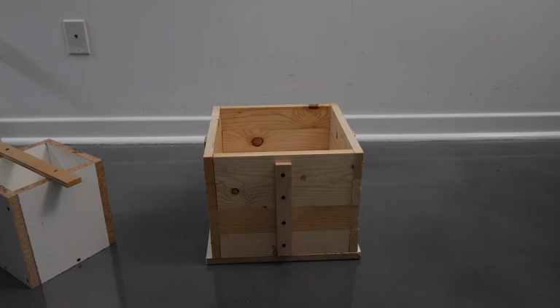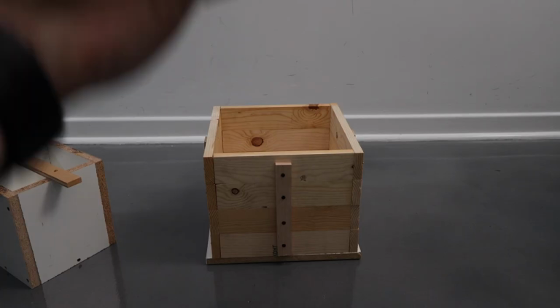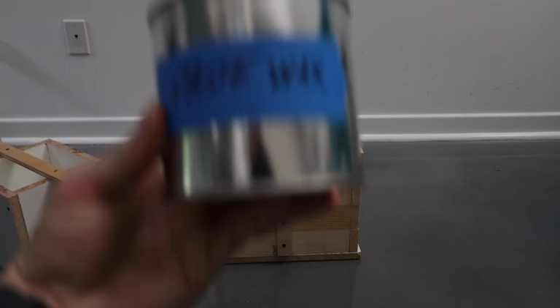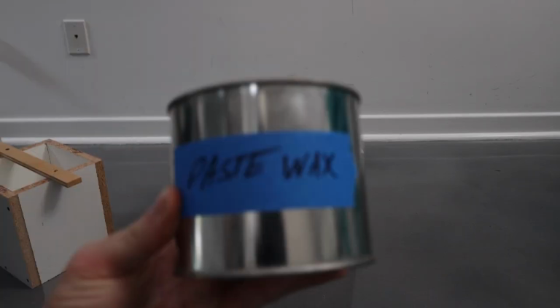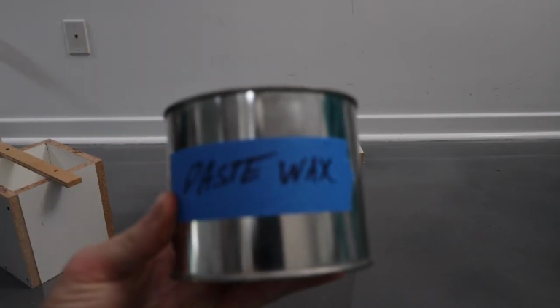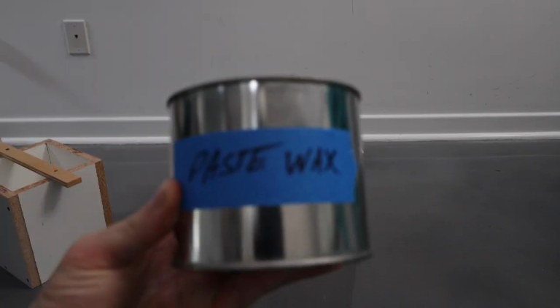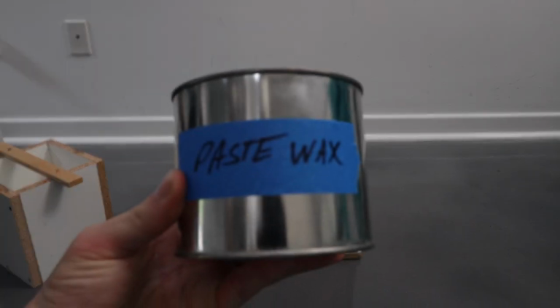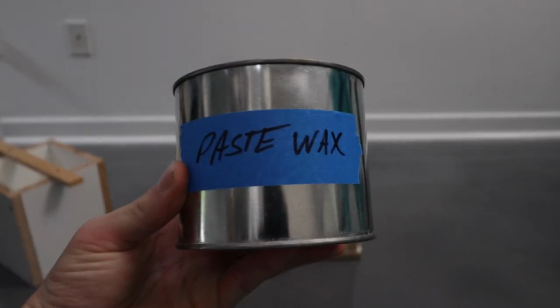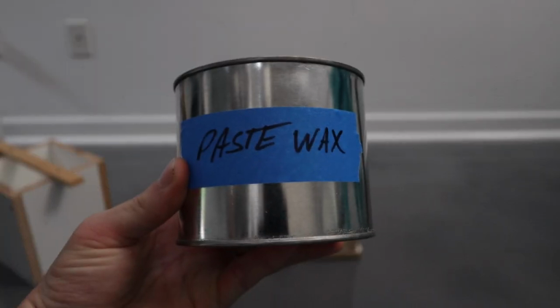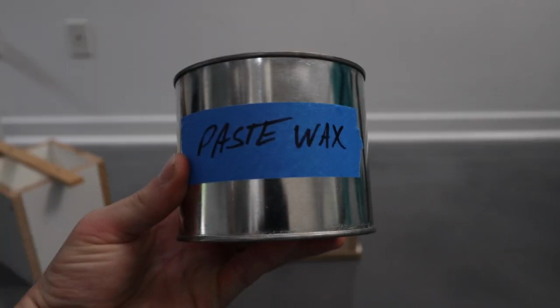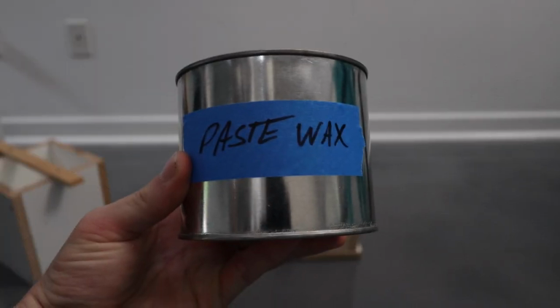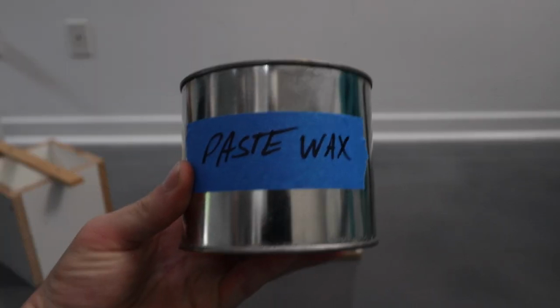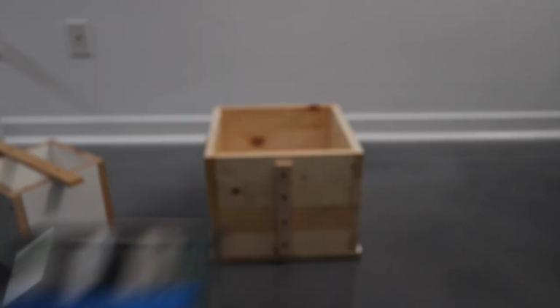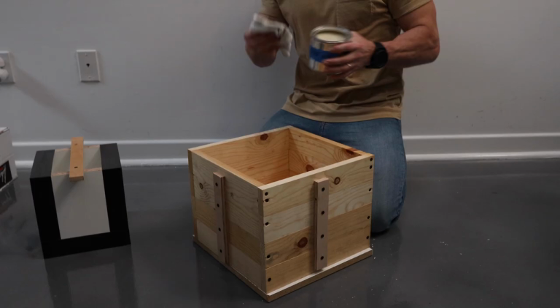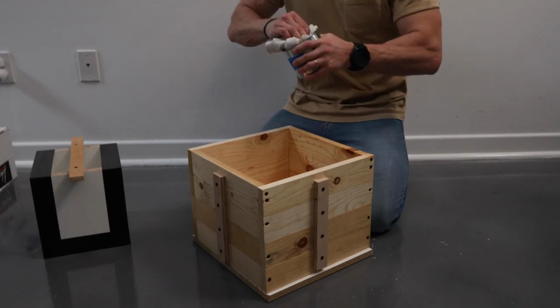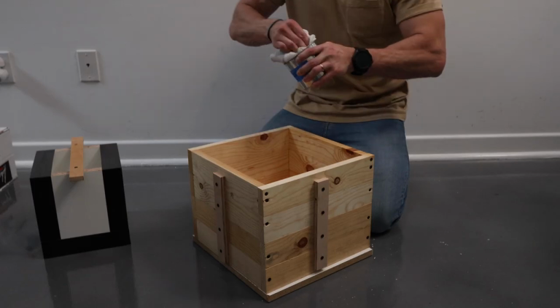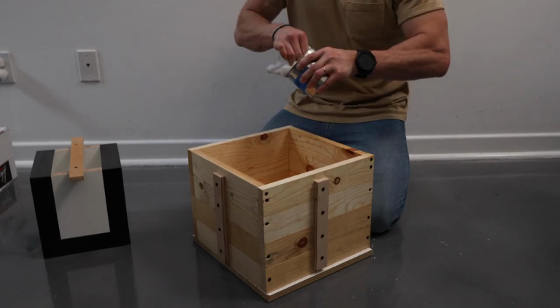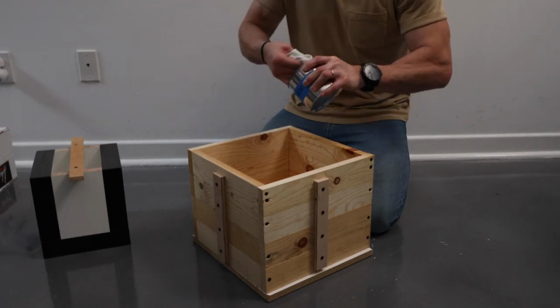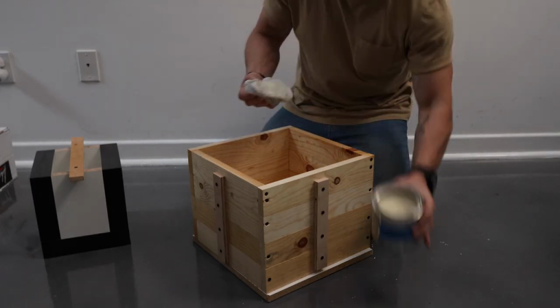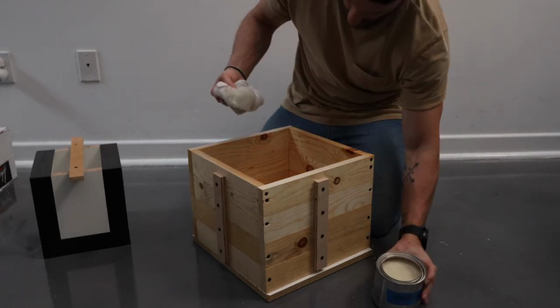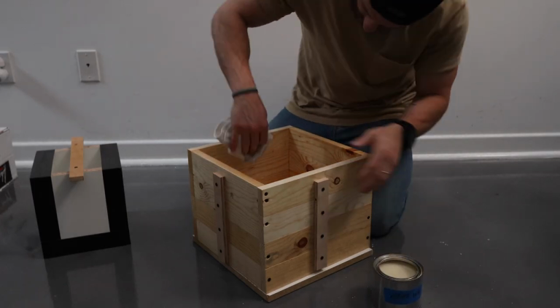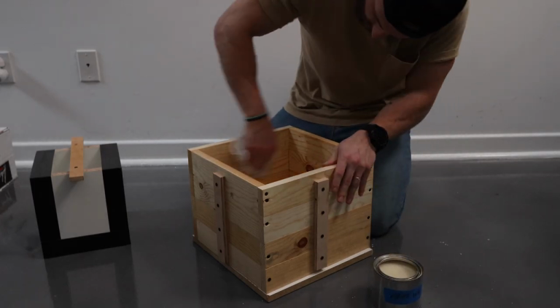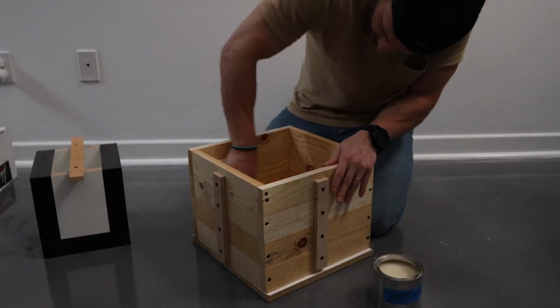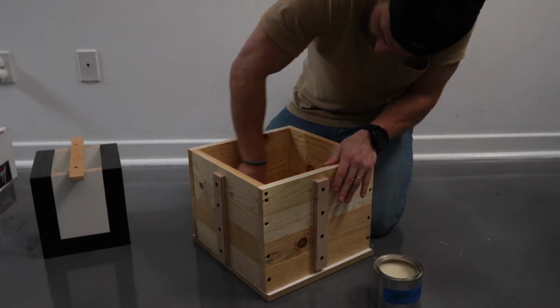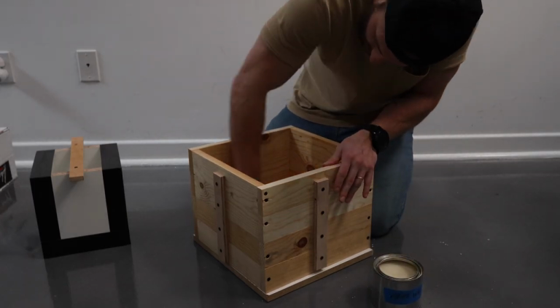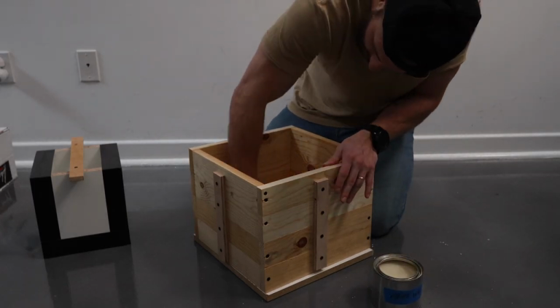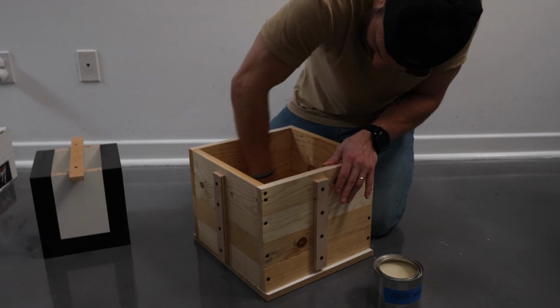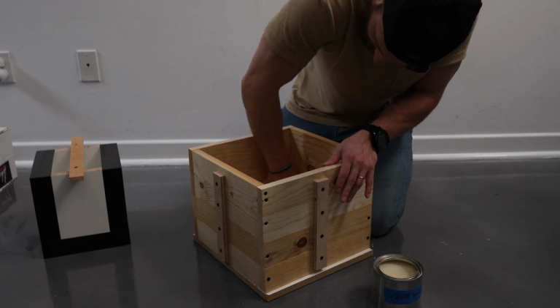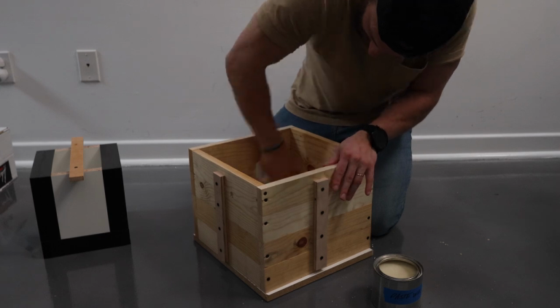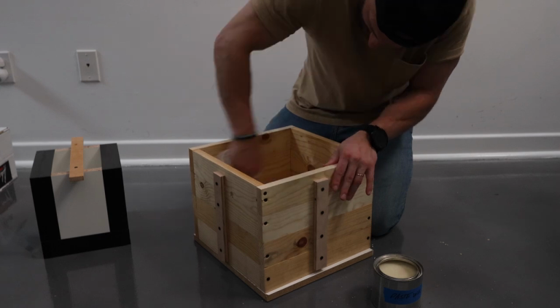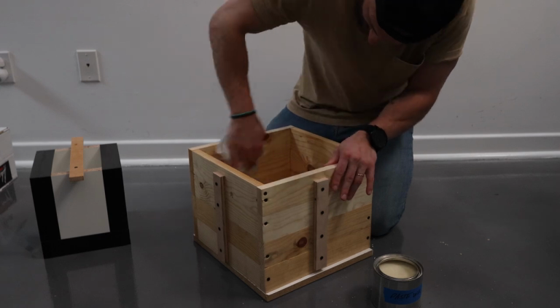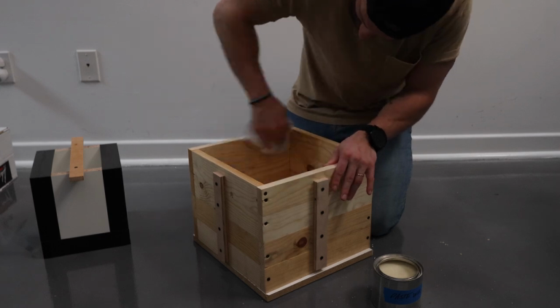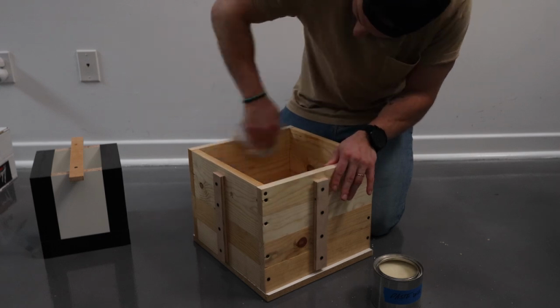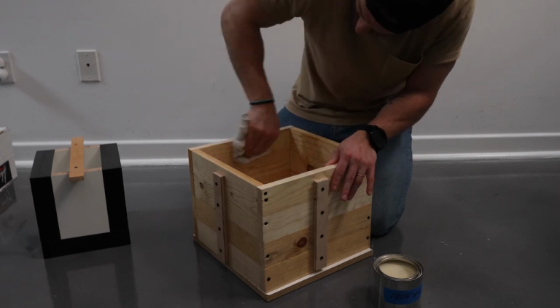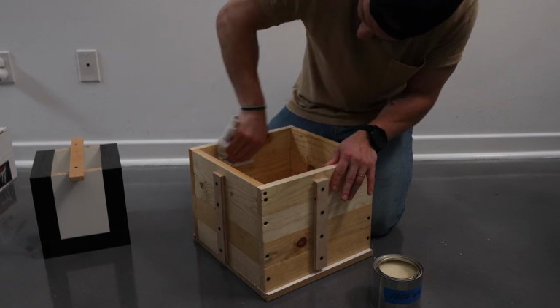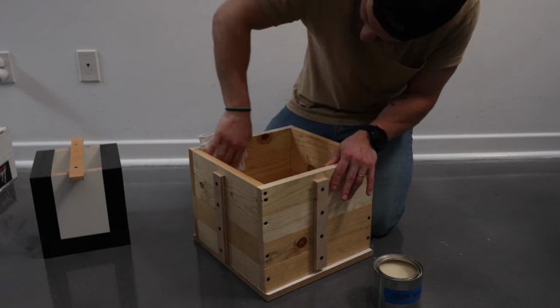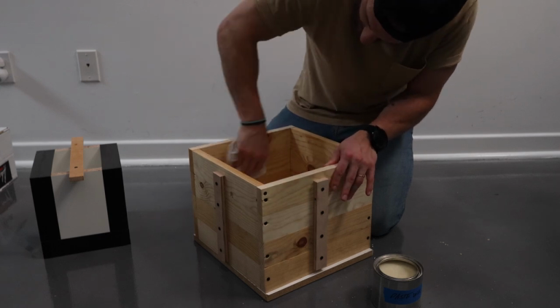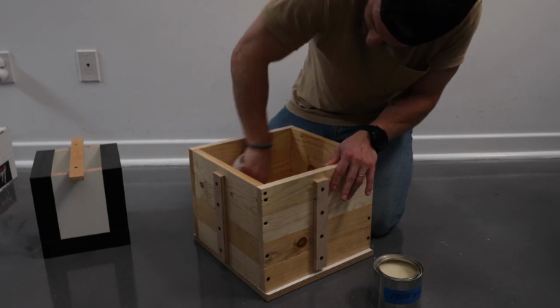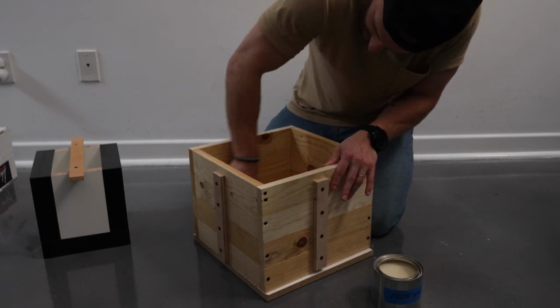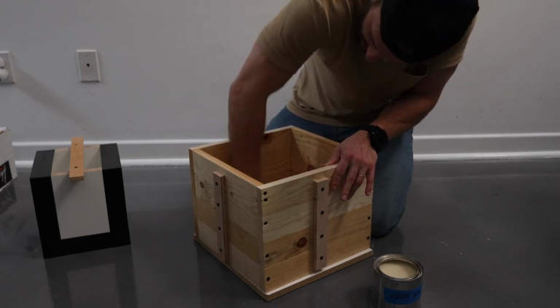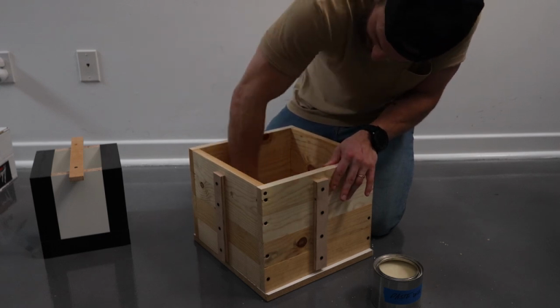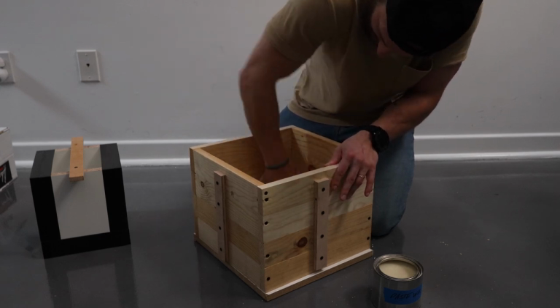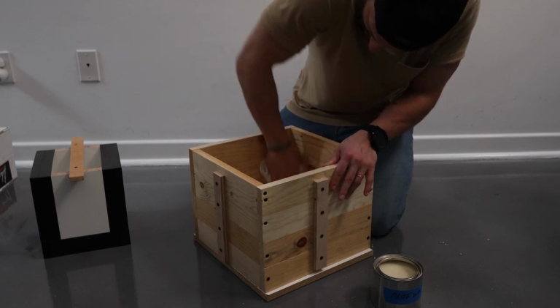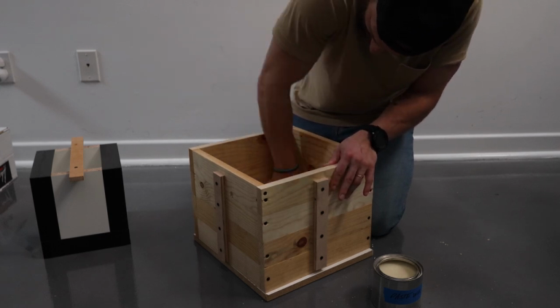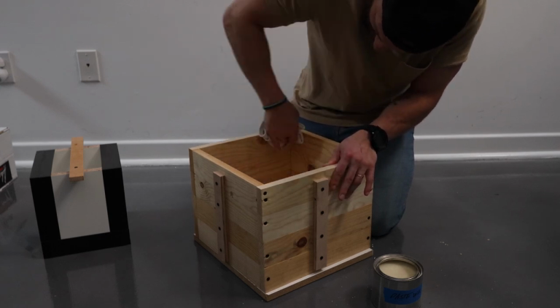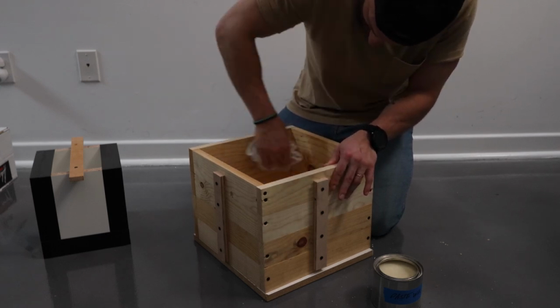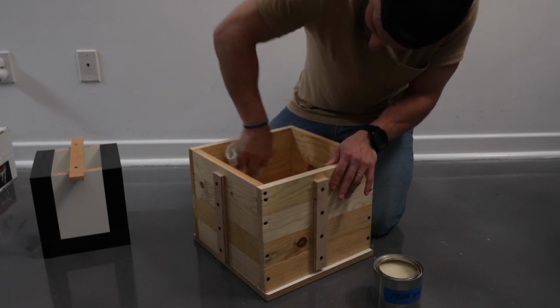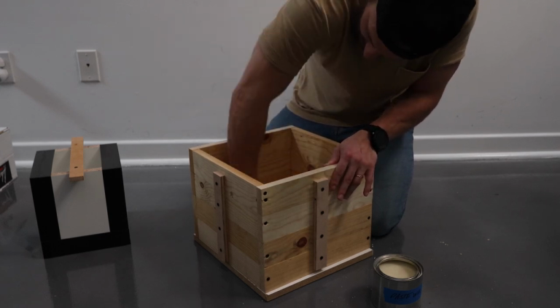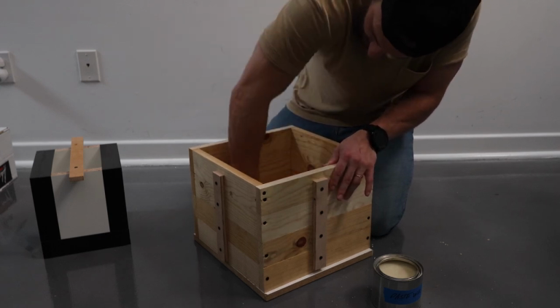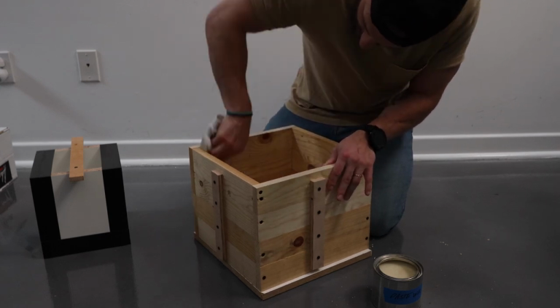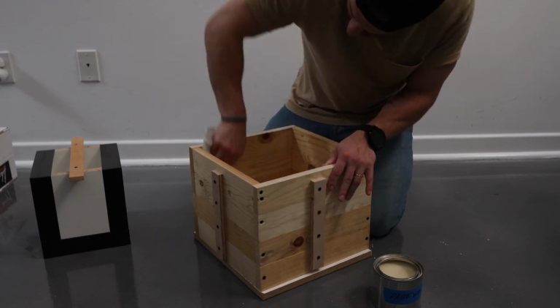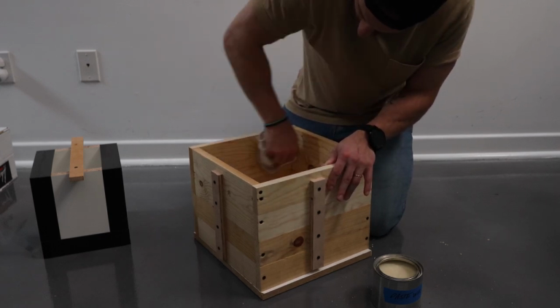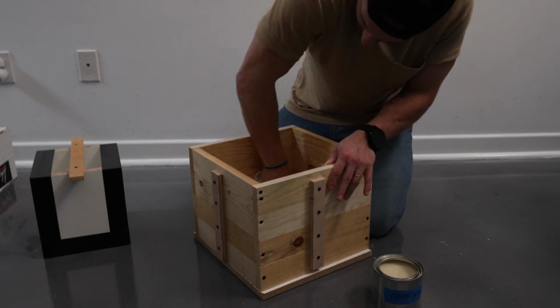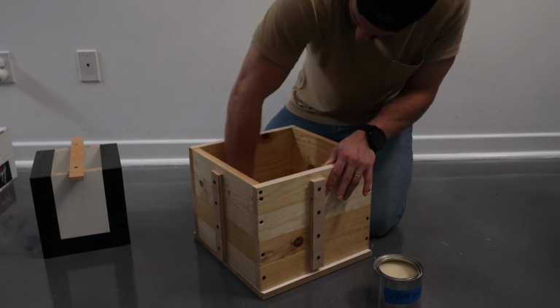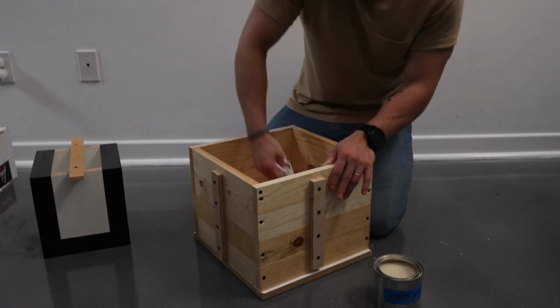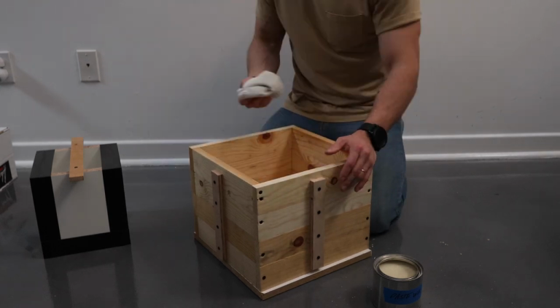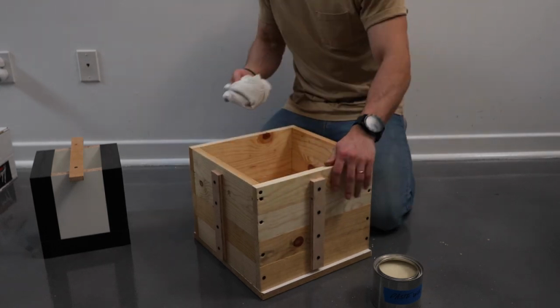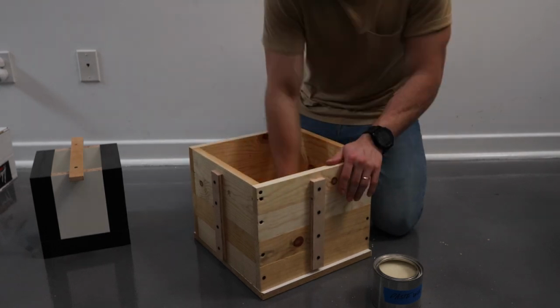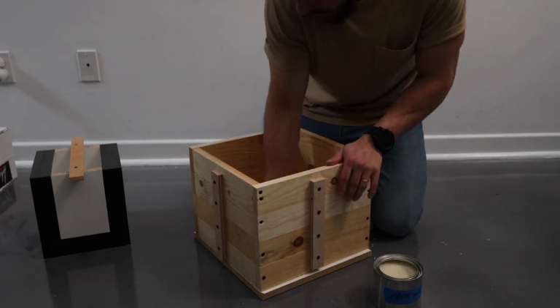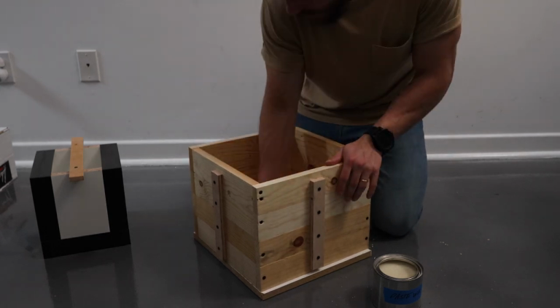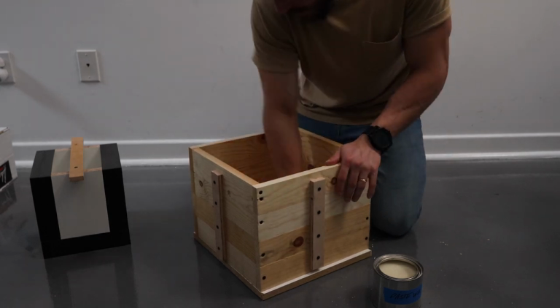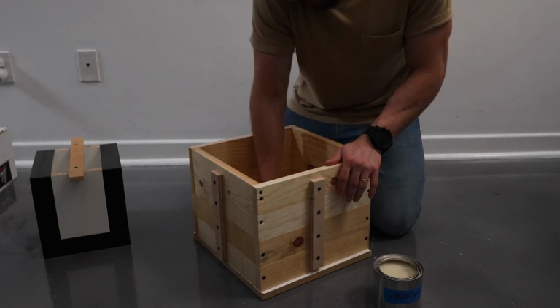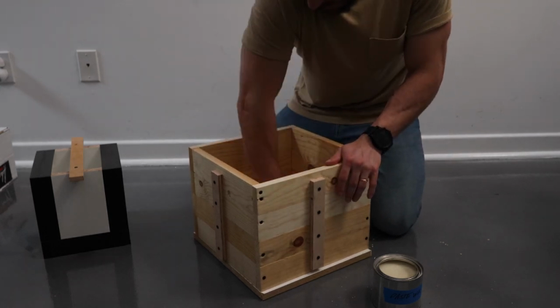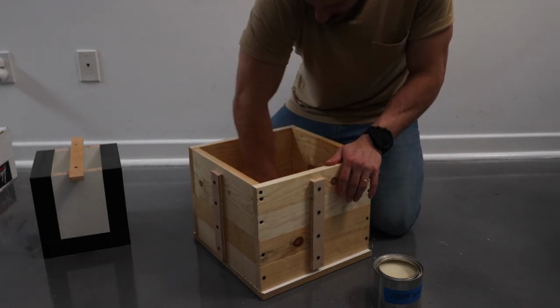Now this step is optional, but I wiped some paste wax onto every surface of the mold. This will make it much easier to remove the concrete planter from the mold later on.